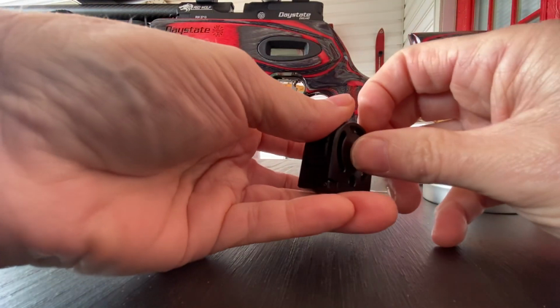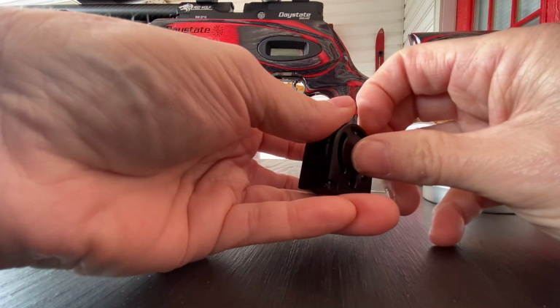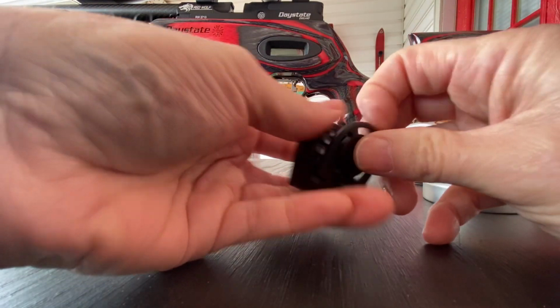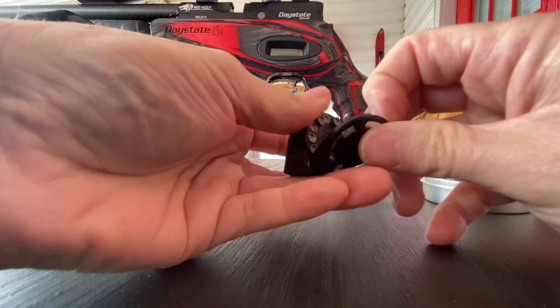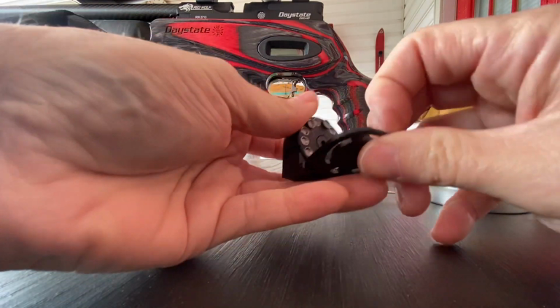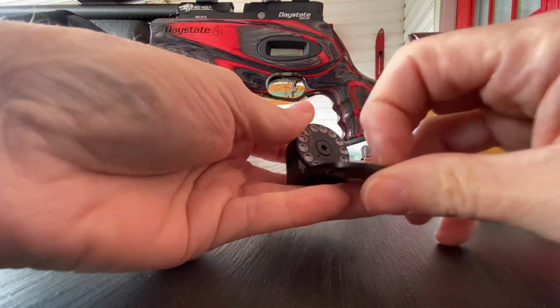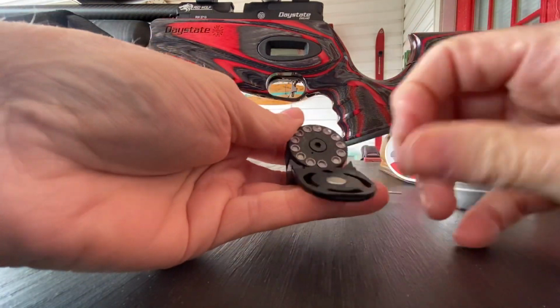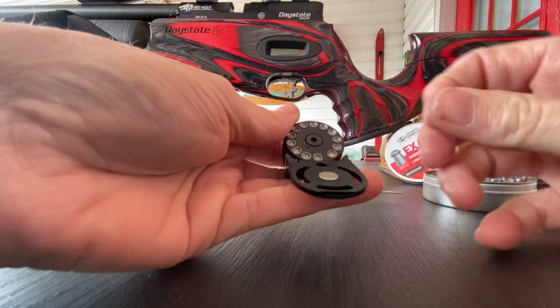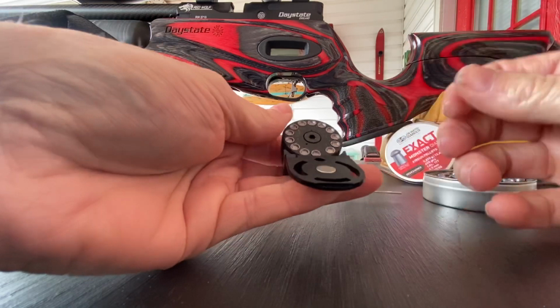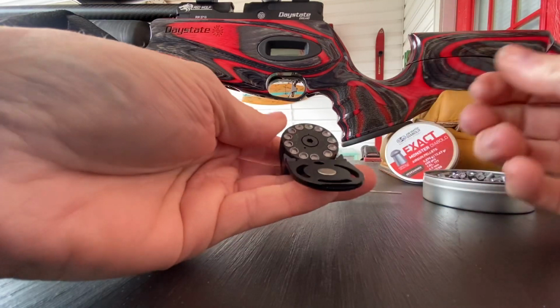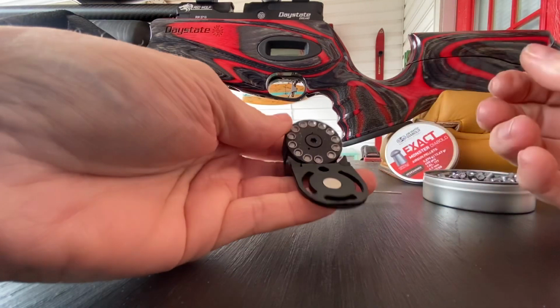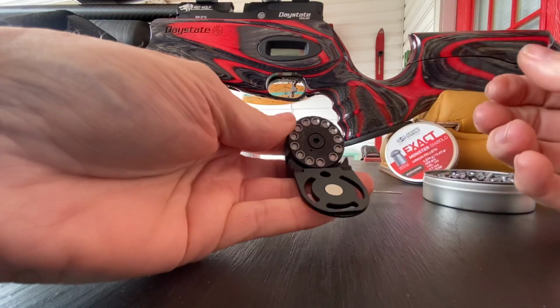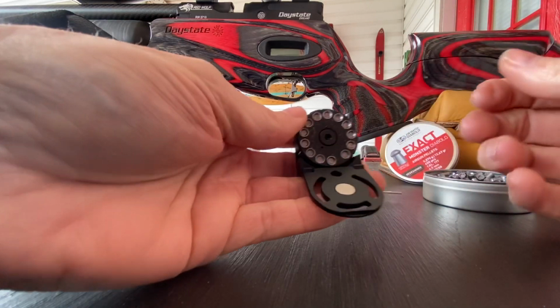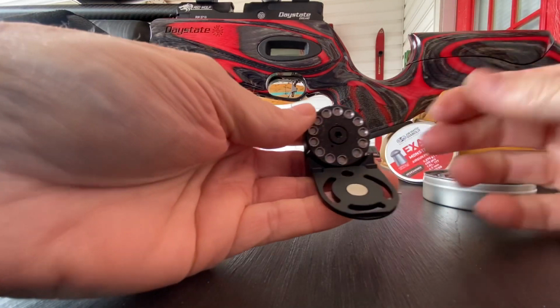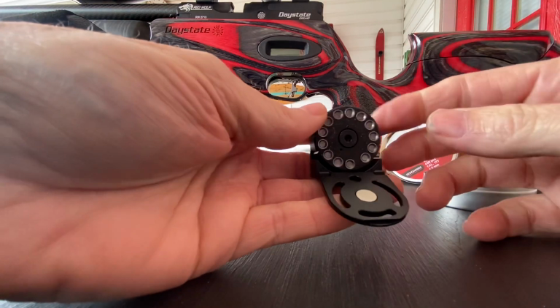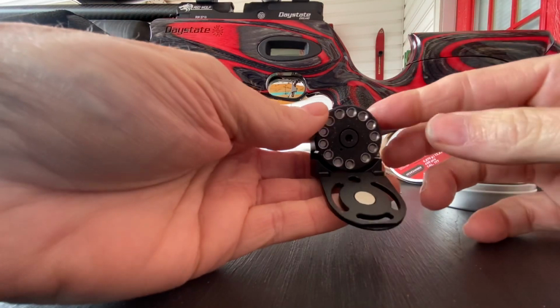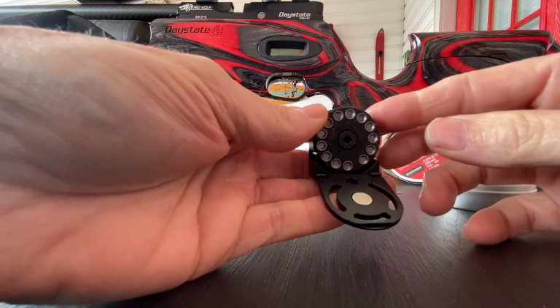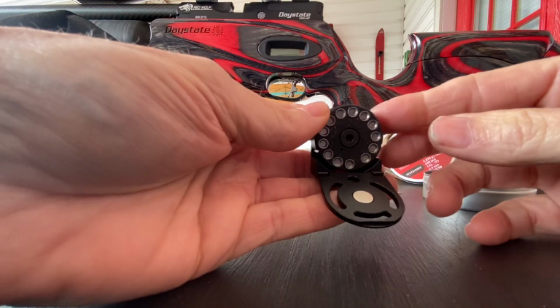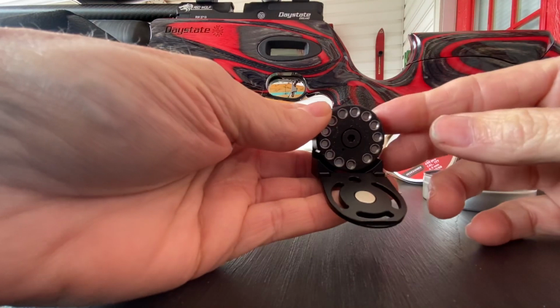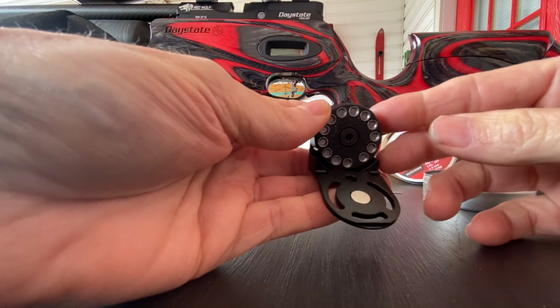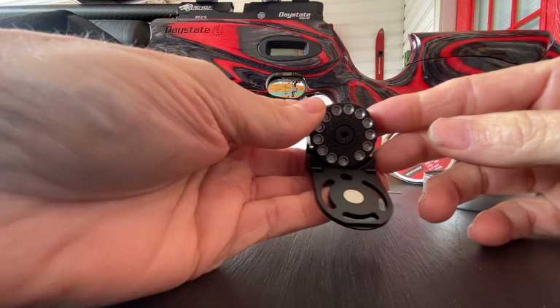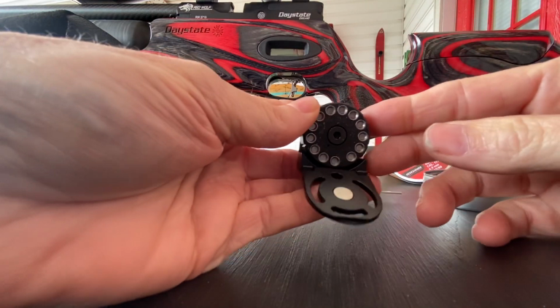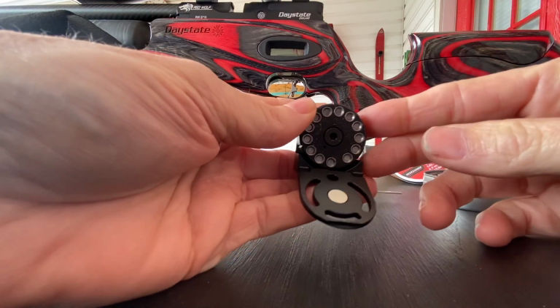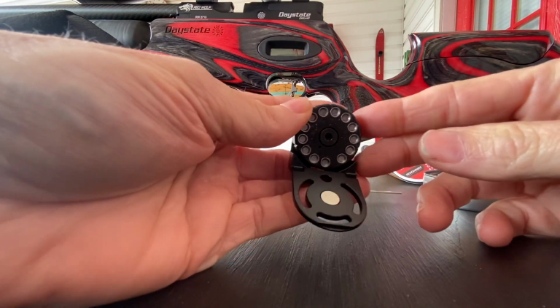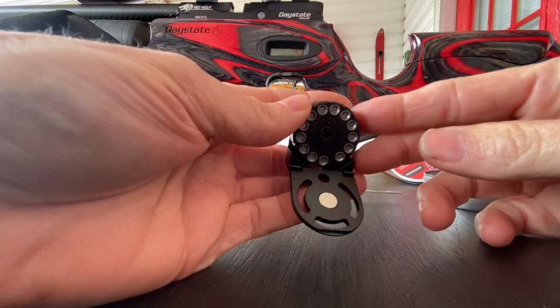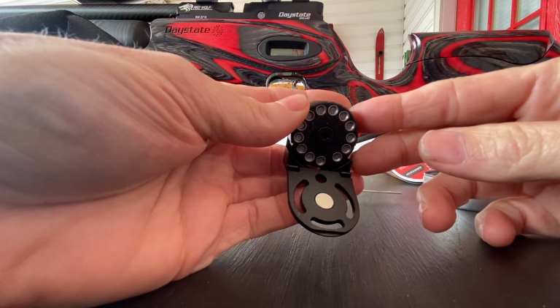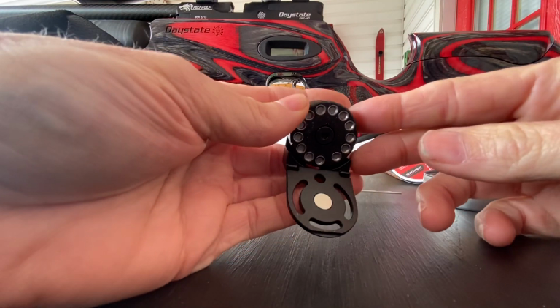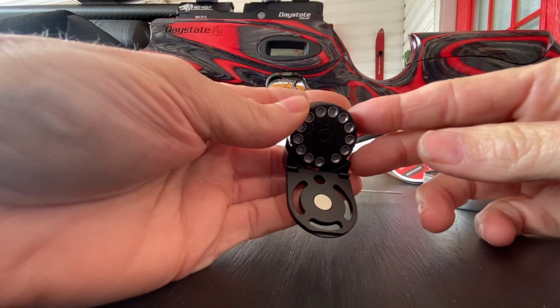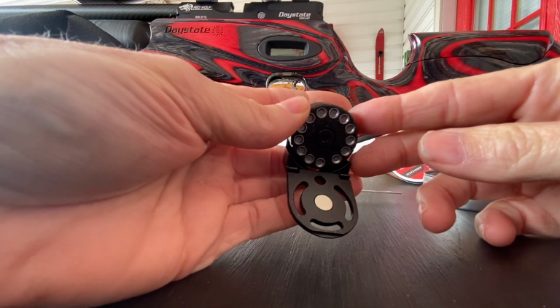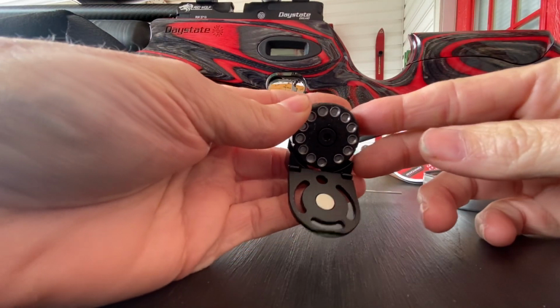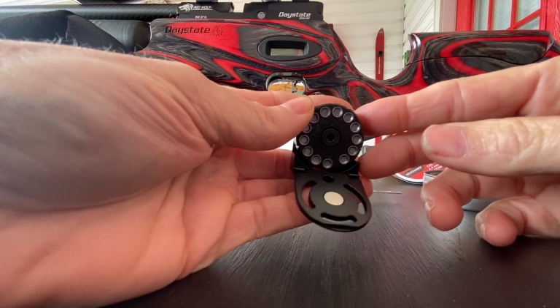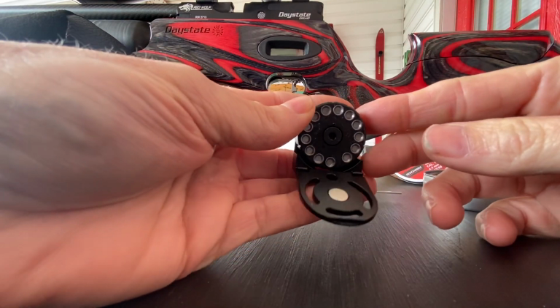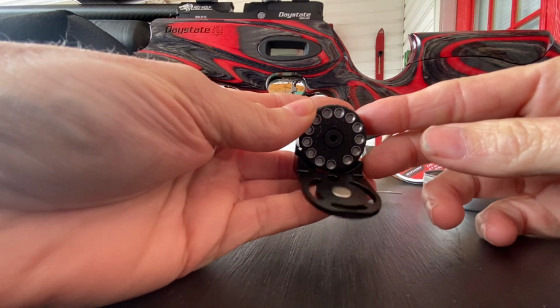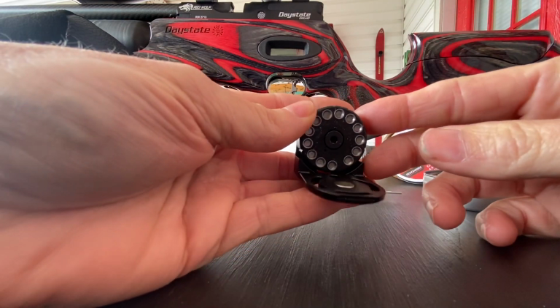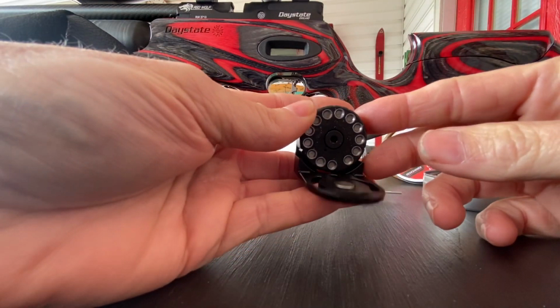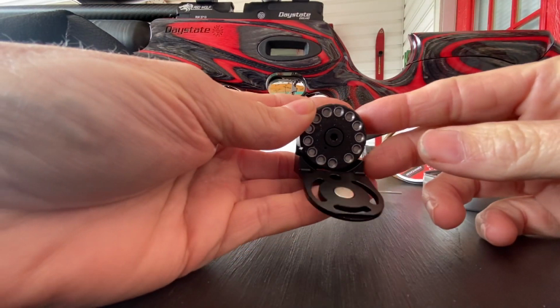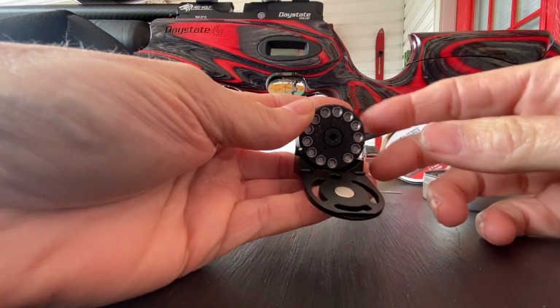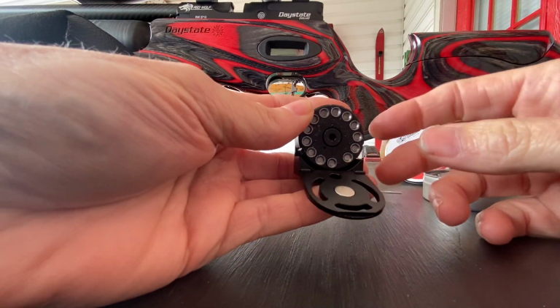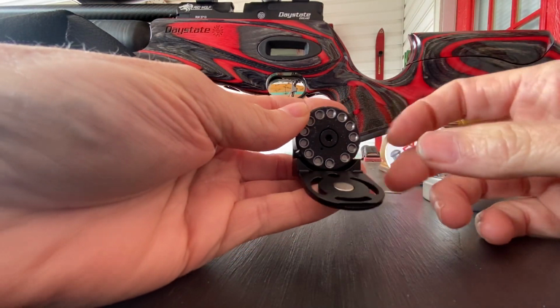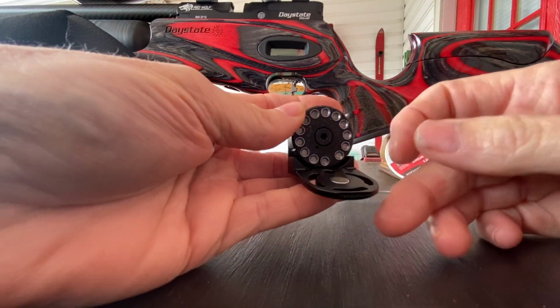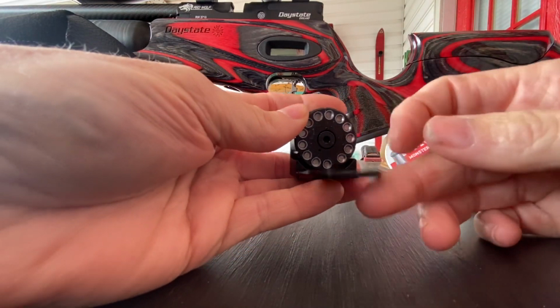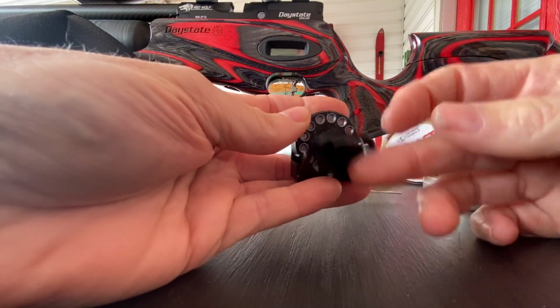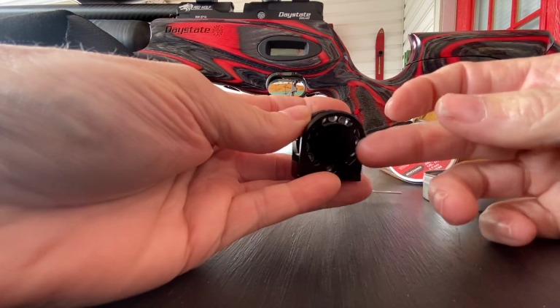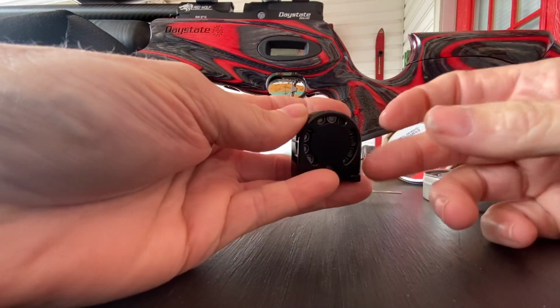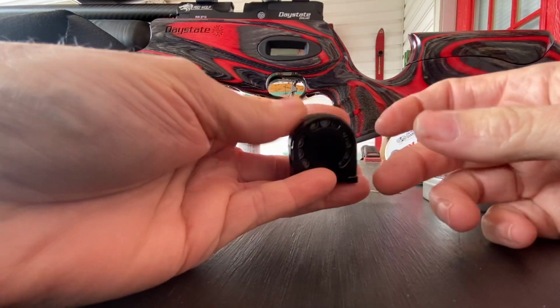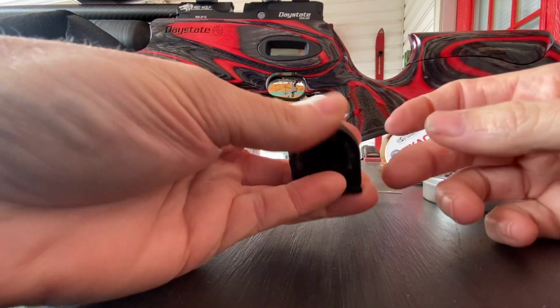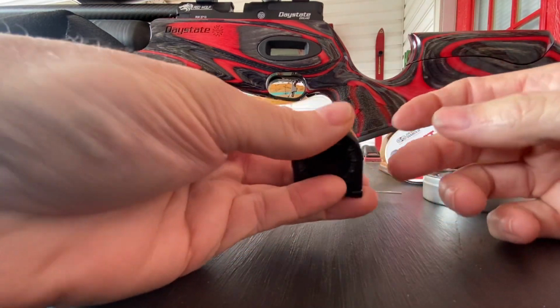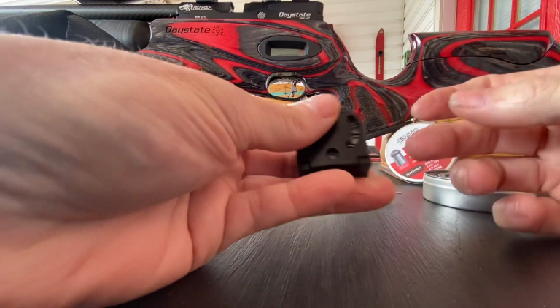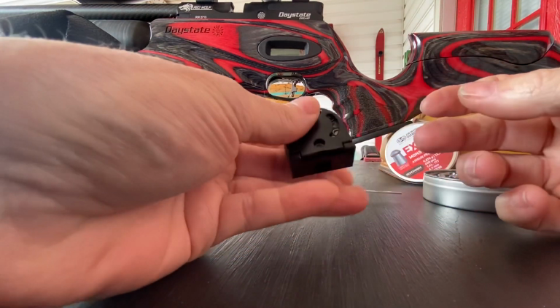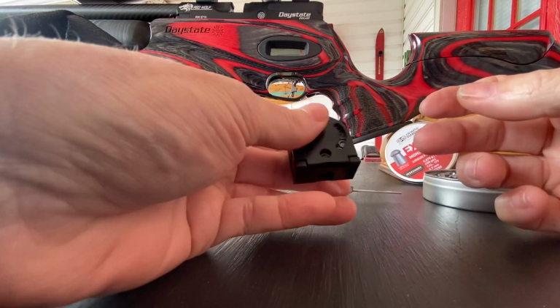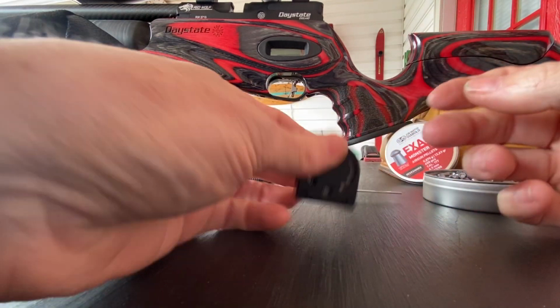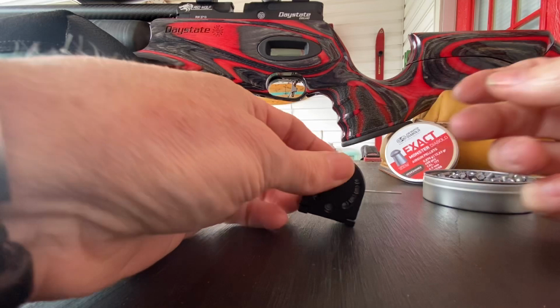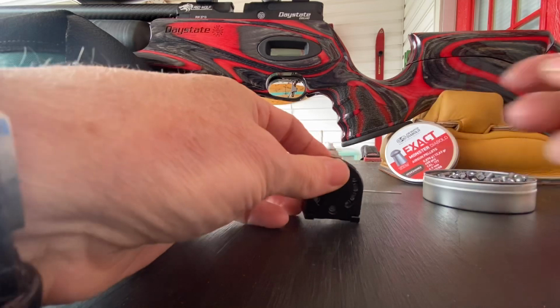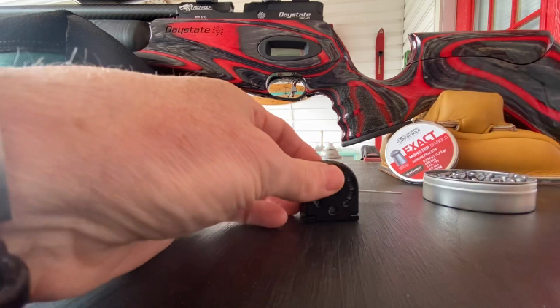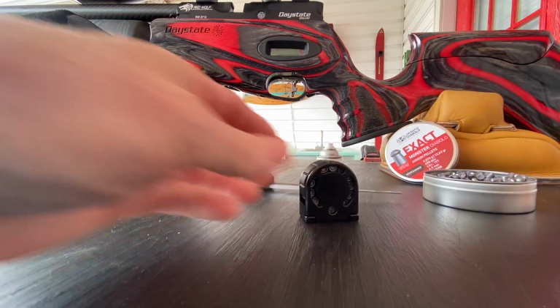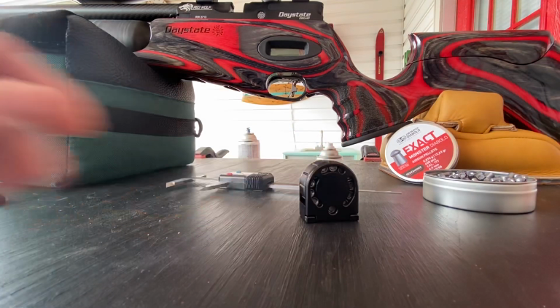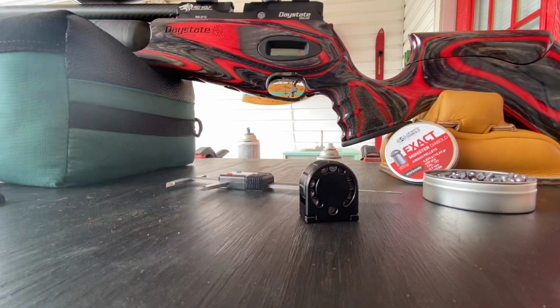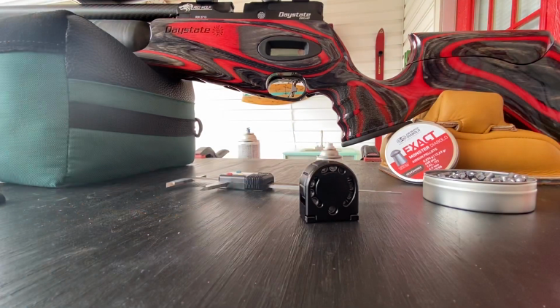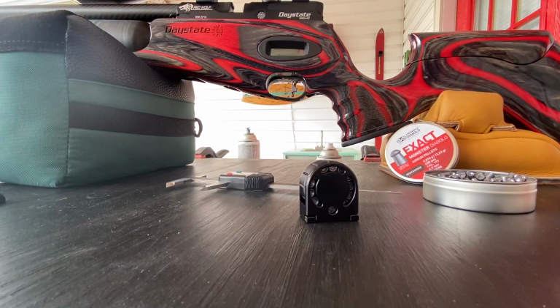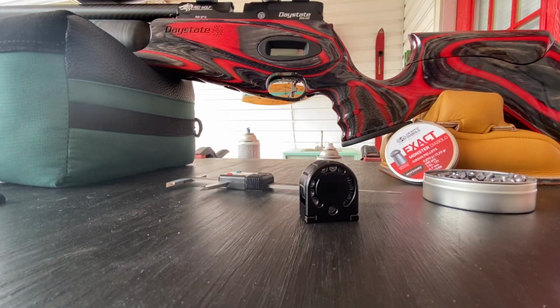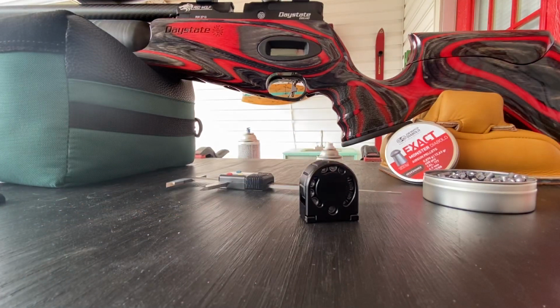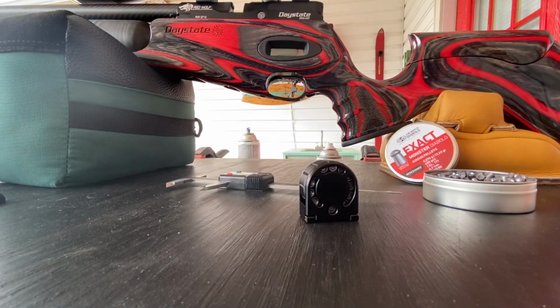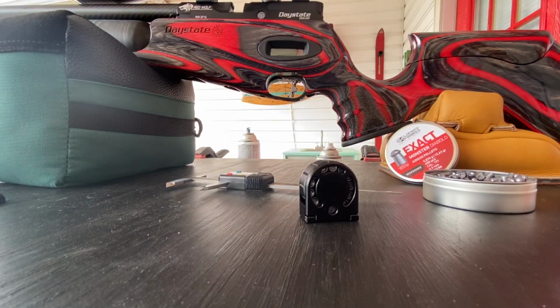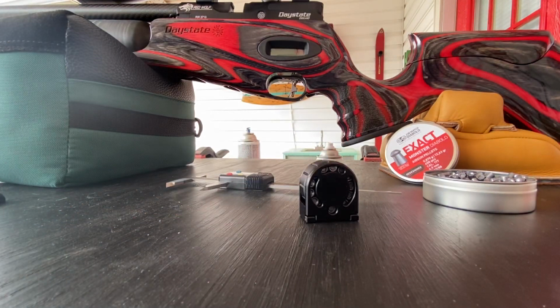So there it is — the new flip-out magazine by Daystate. Thanks for watching.